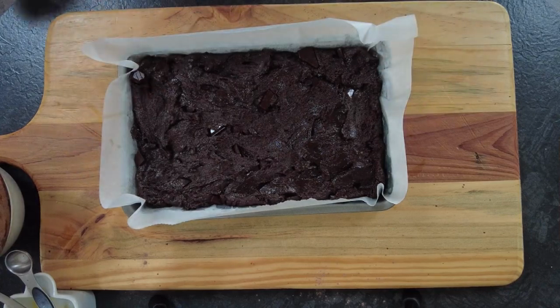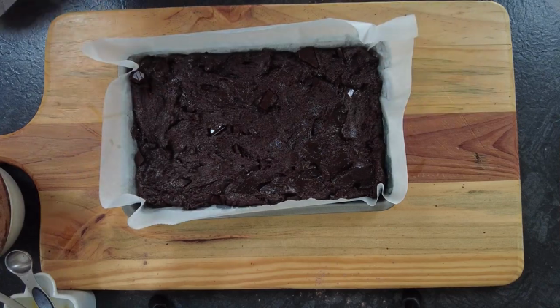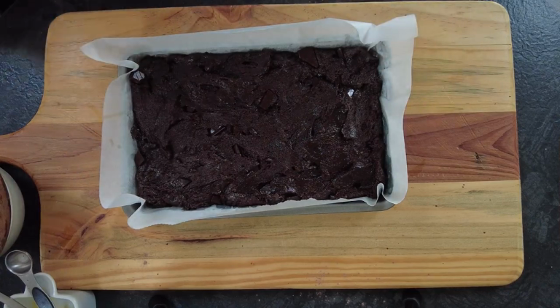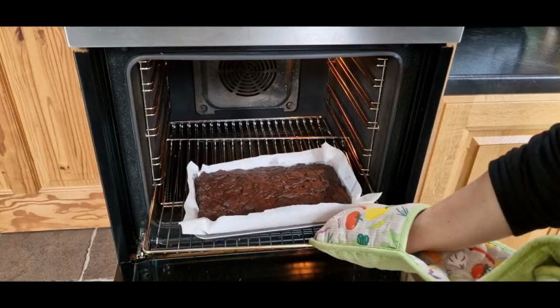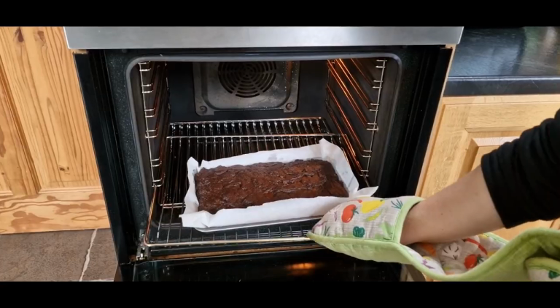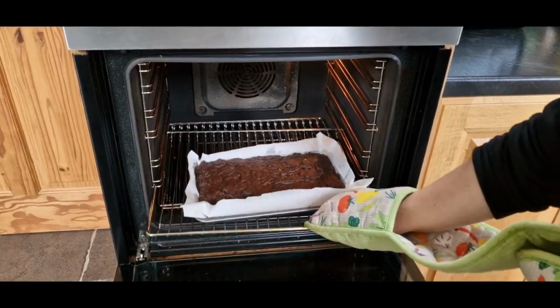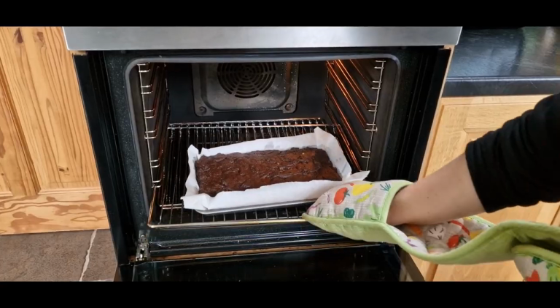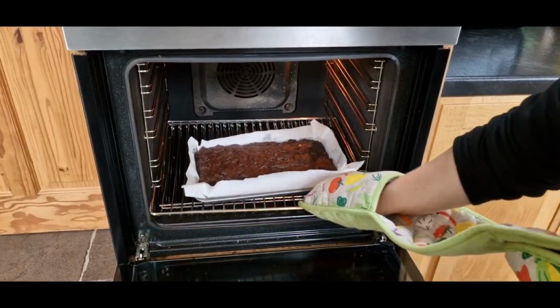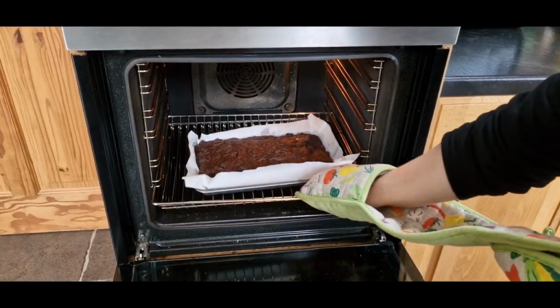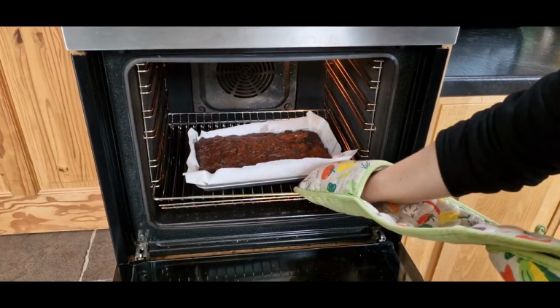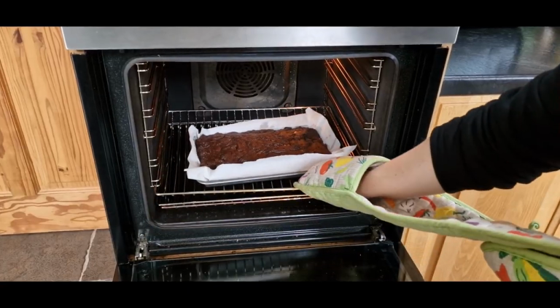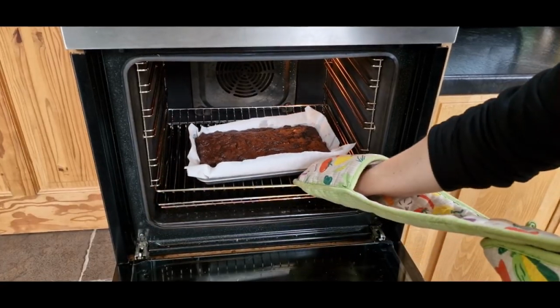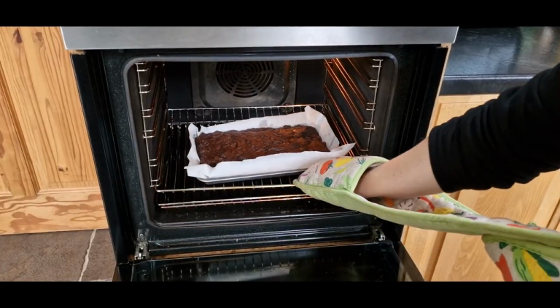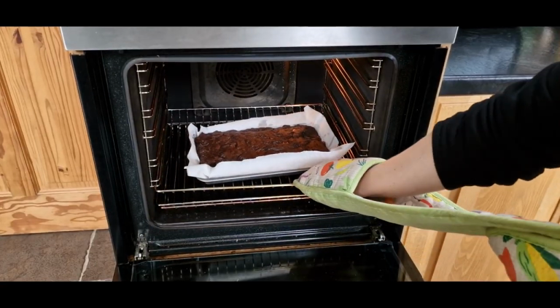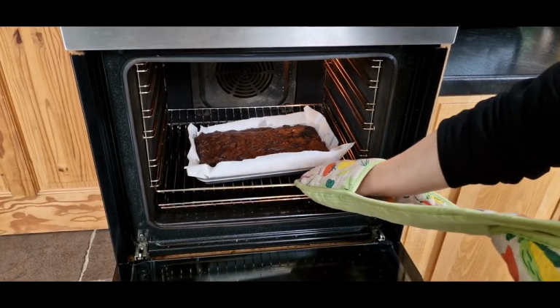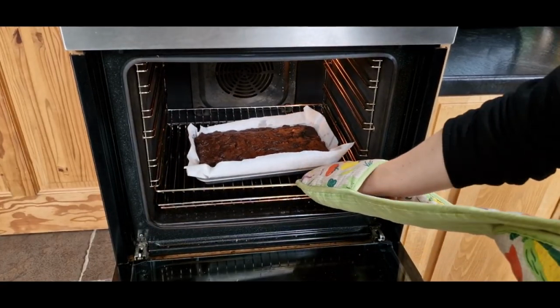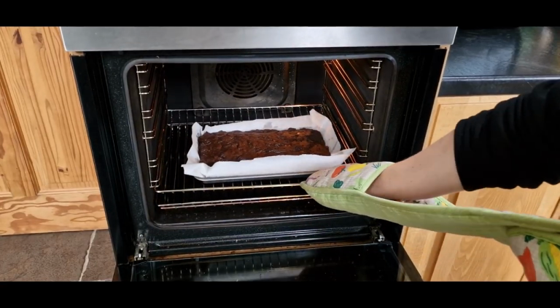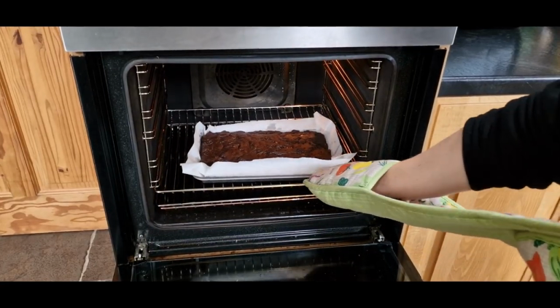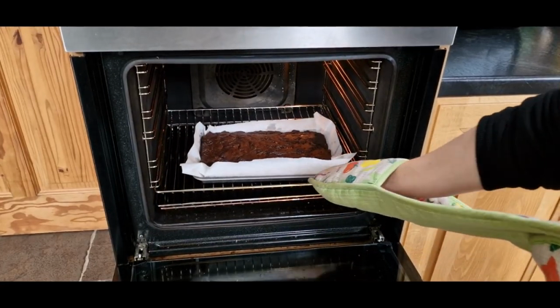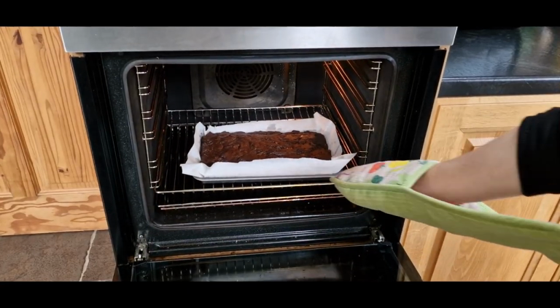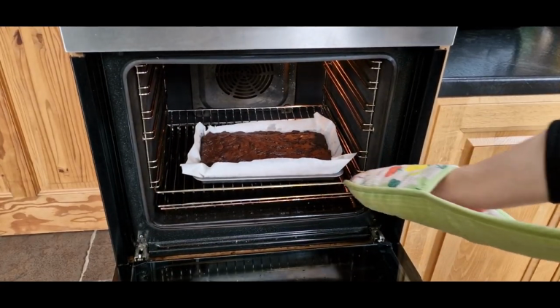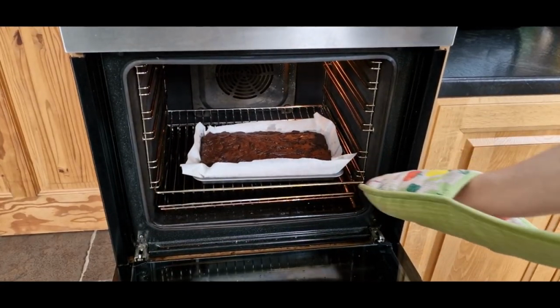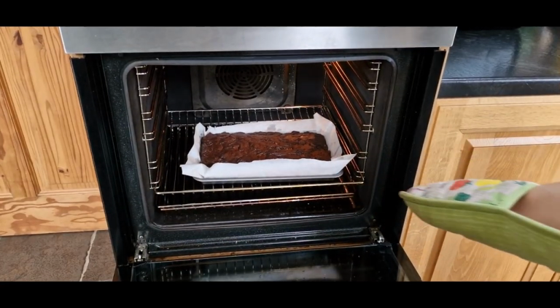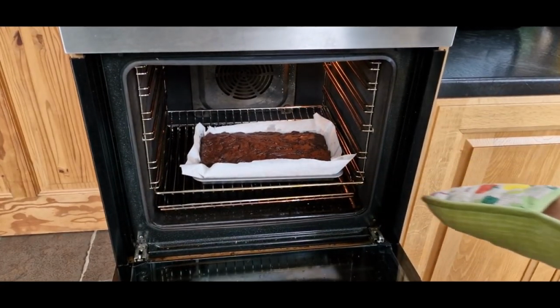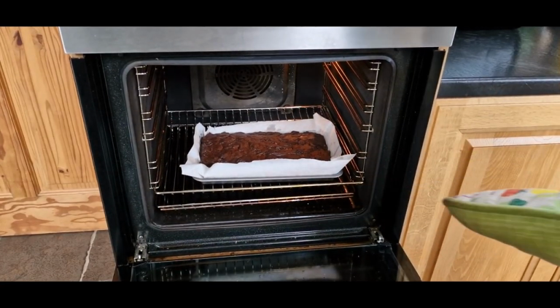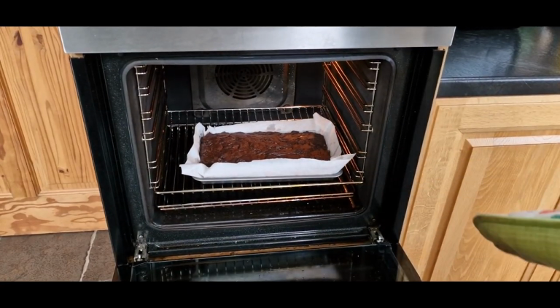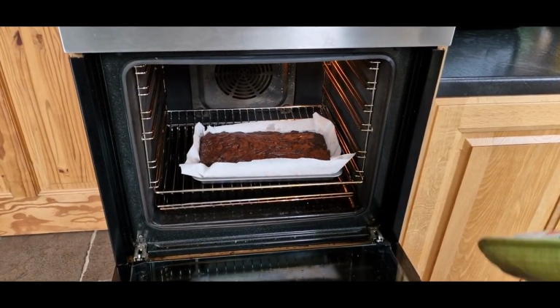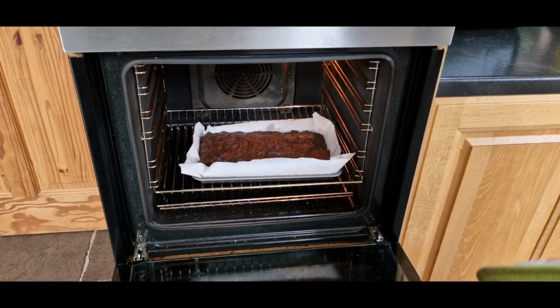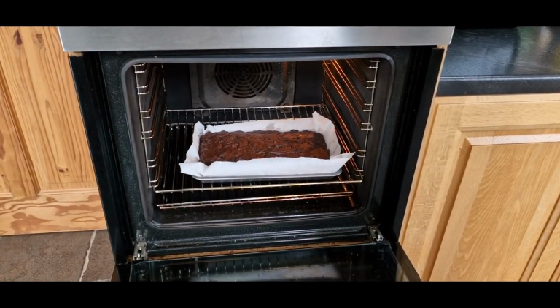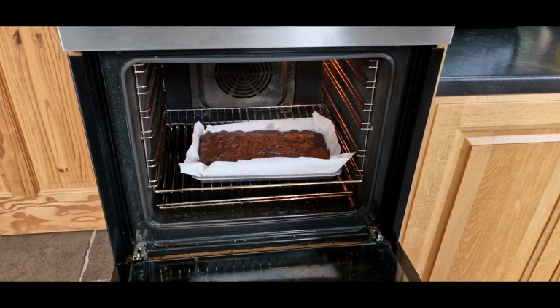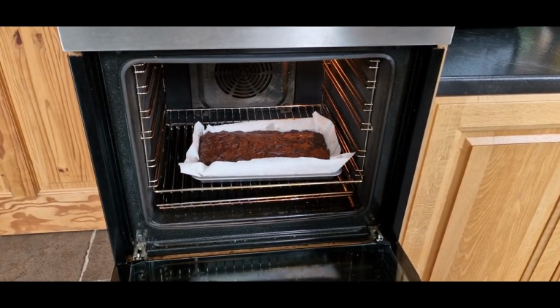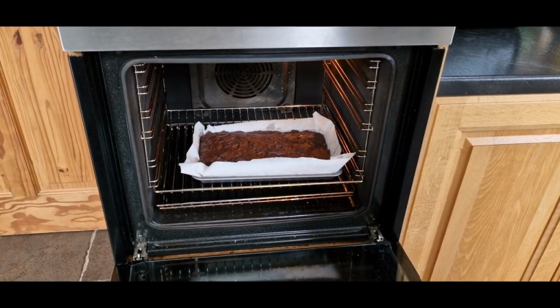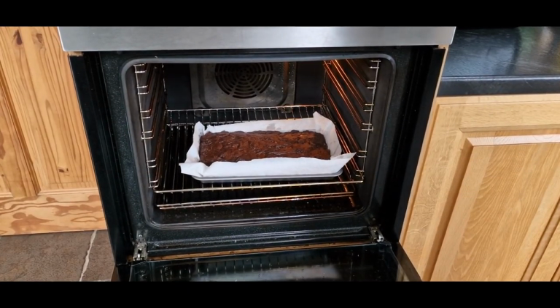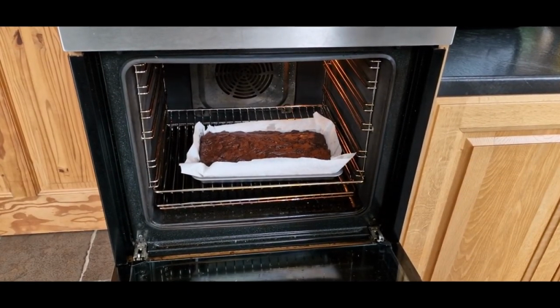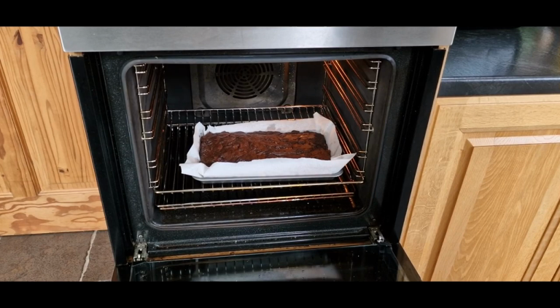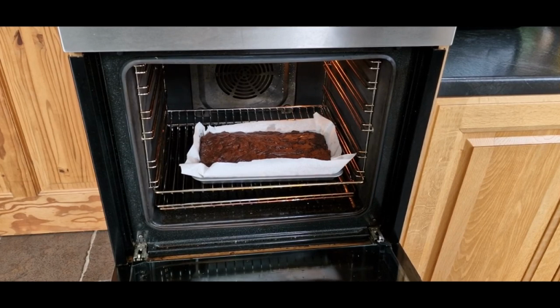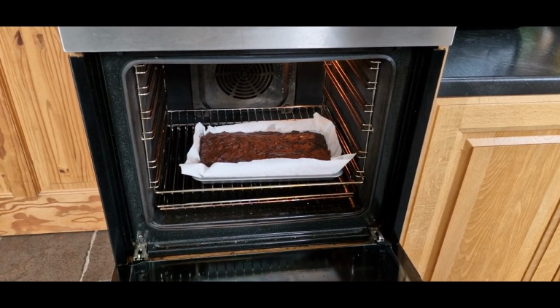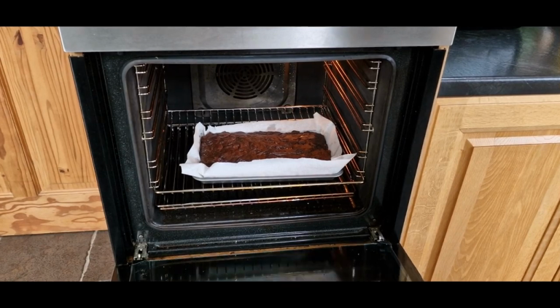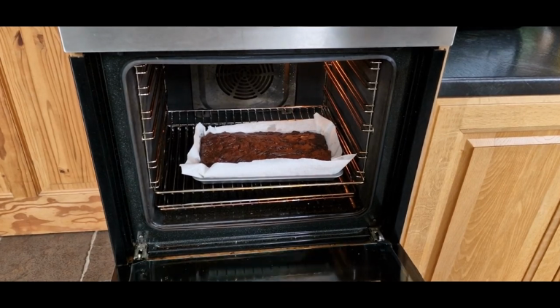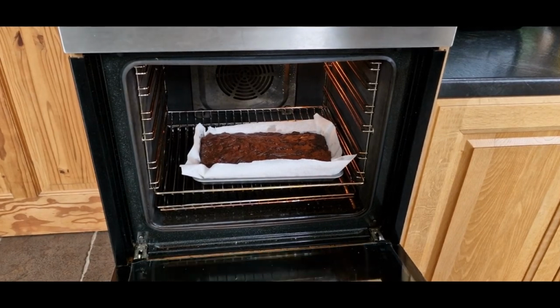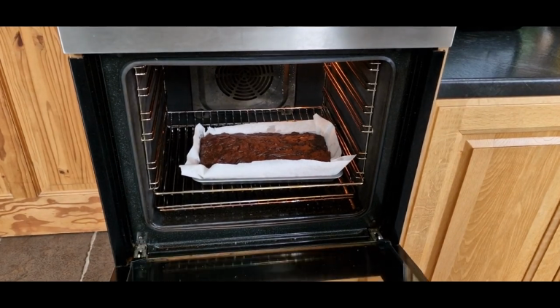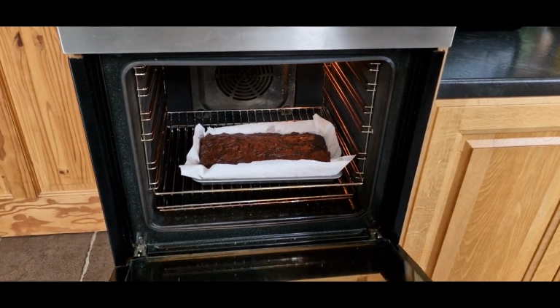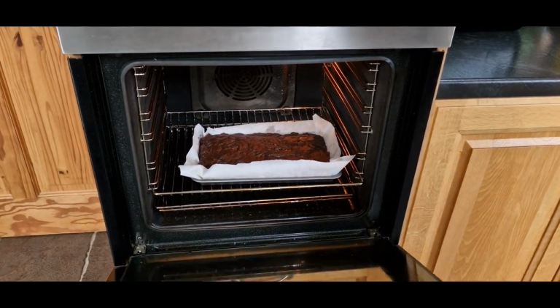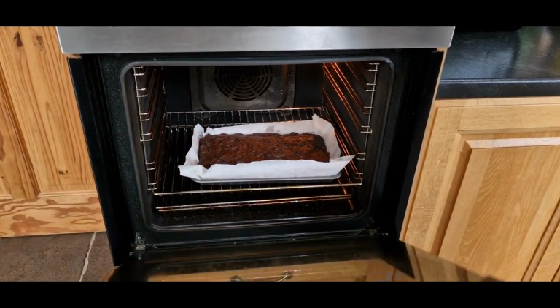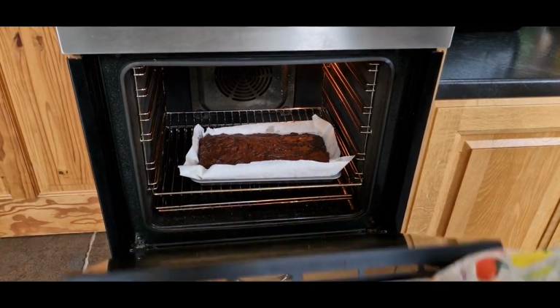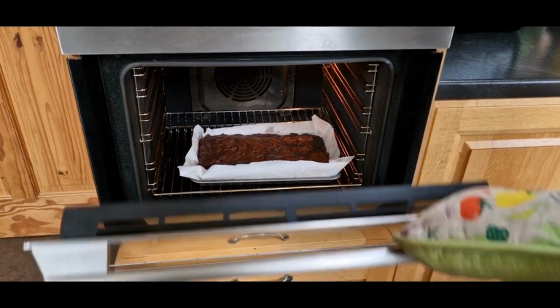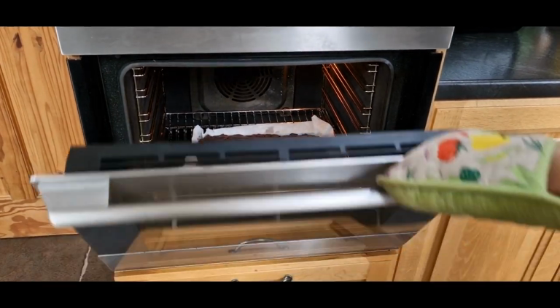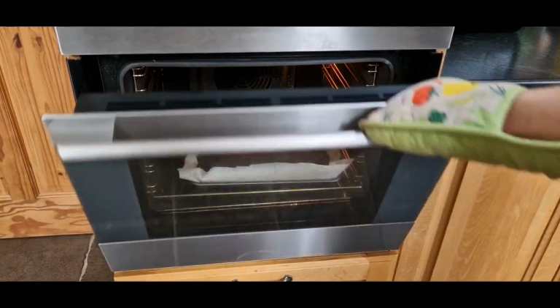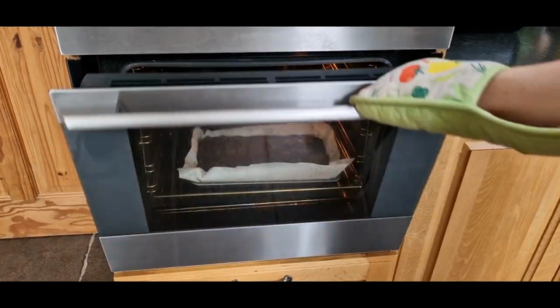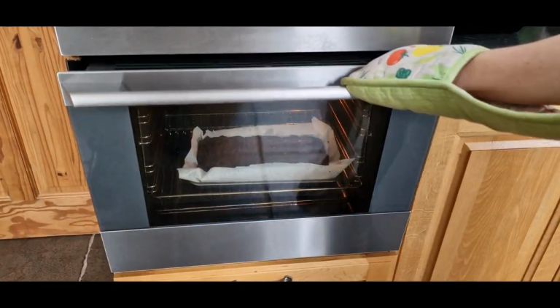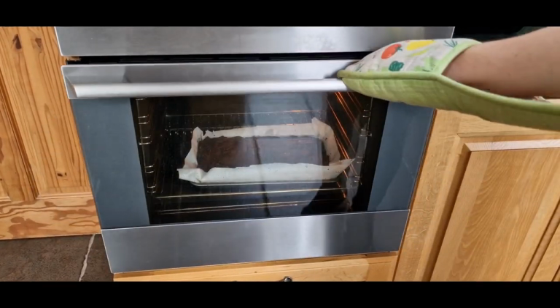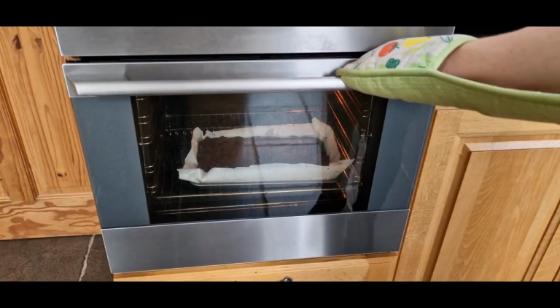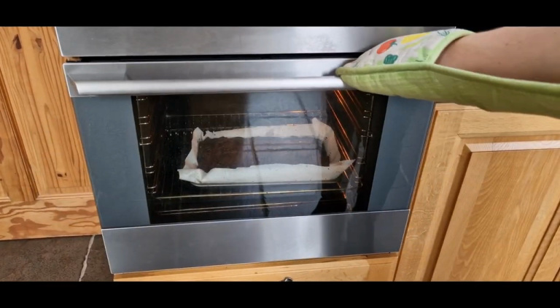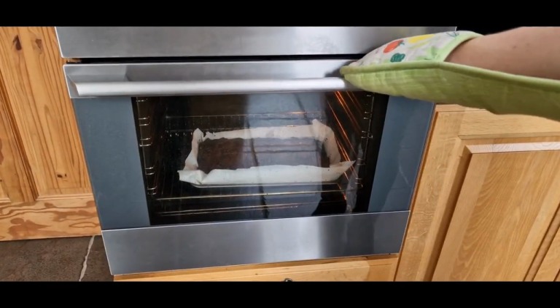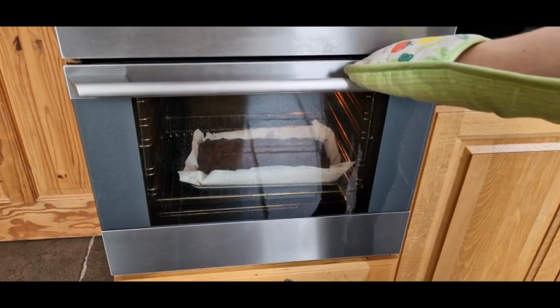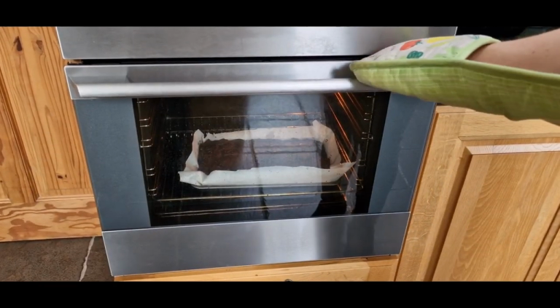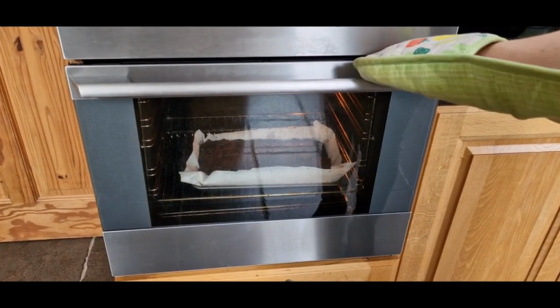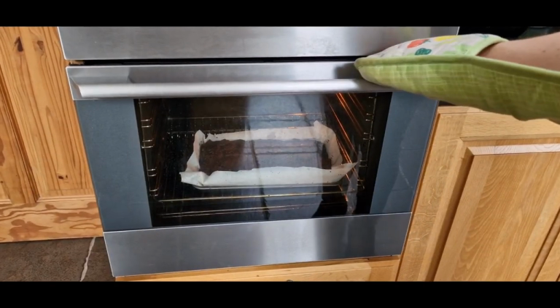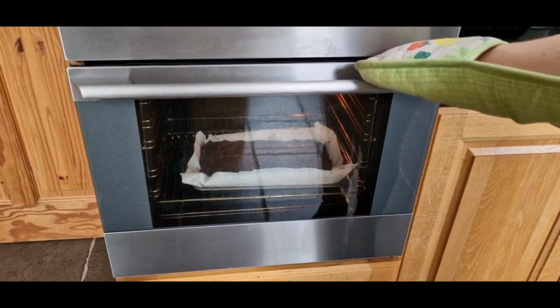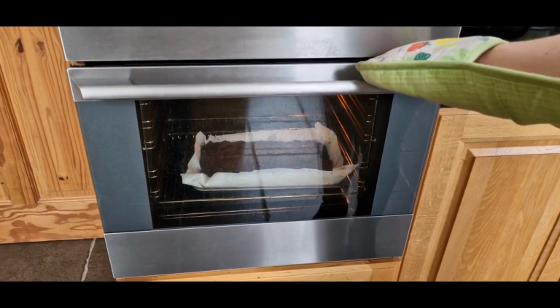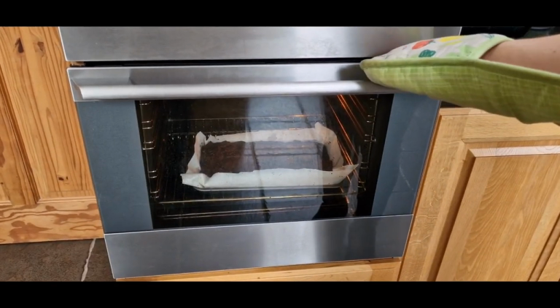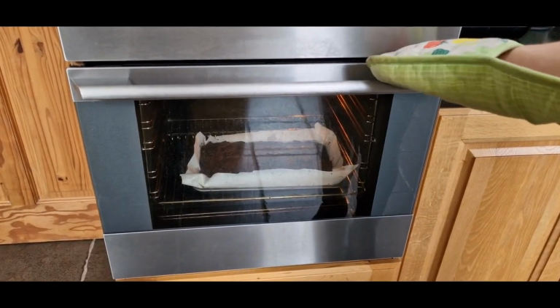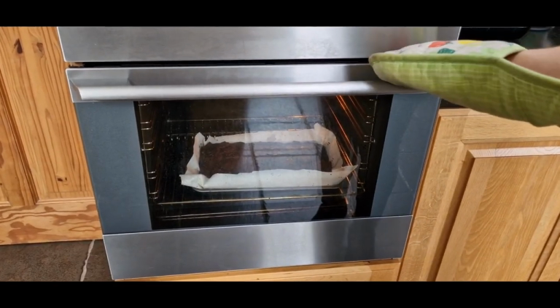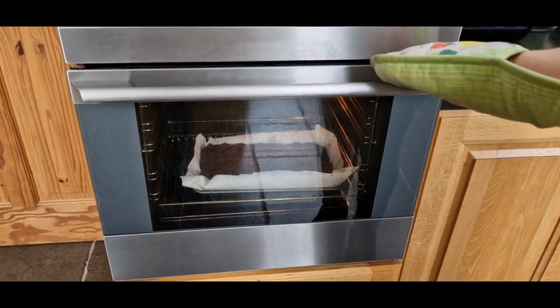Then we'll place it in a preheated oven at 180 degrees centigrade, or 165 fan, for 20 to 22 minutes, just until it's cooked.